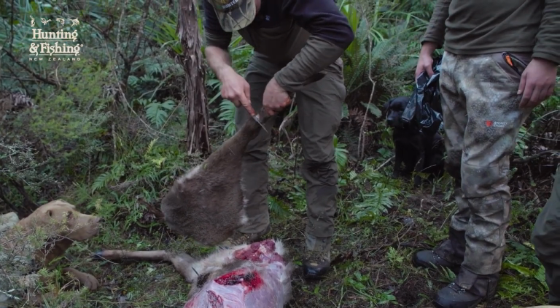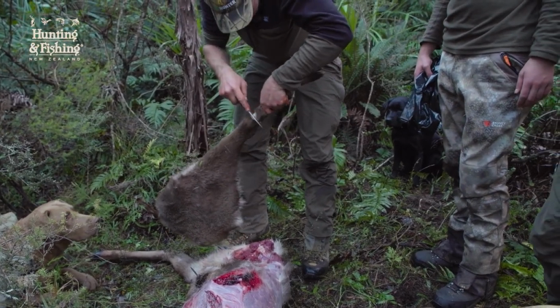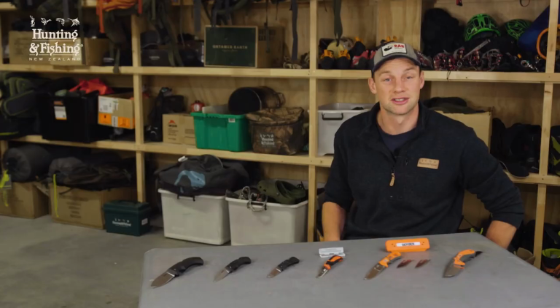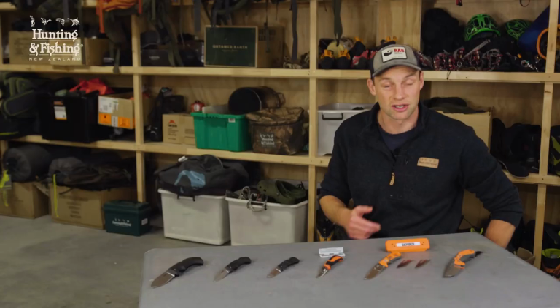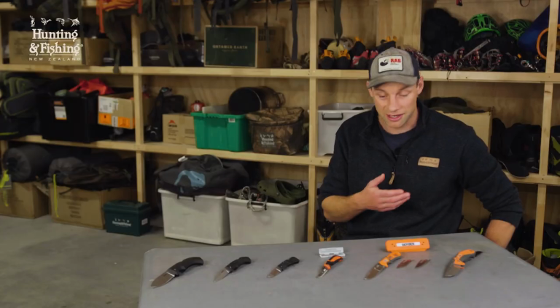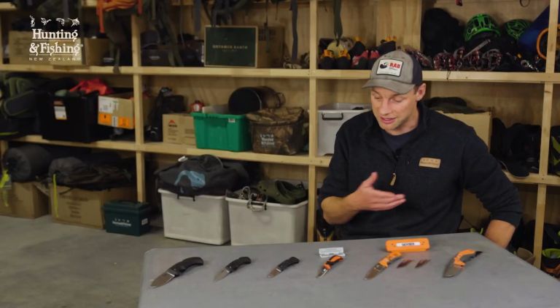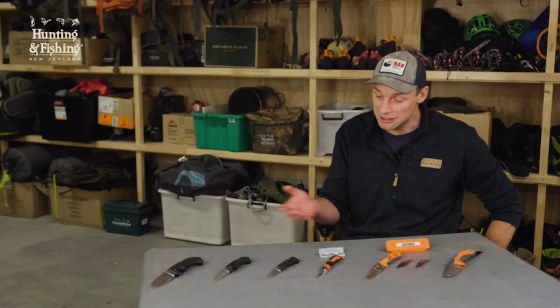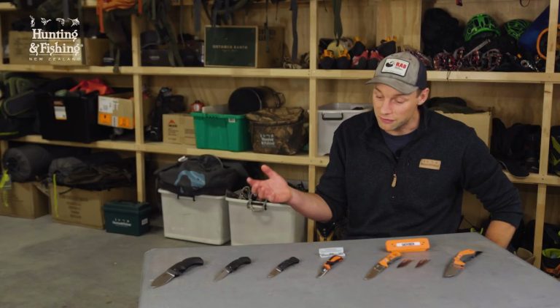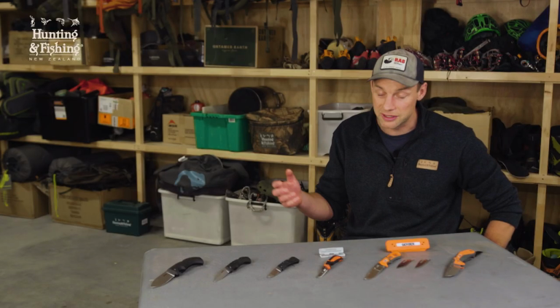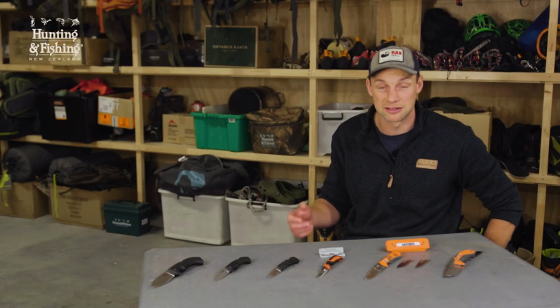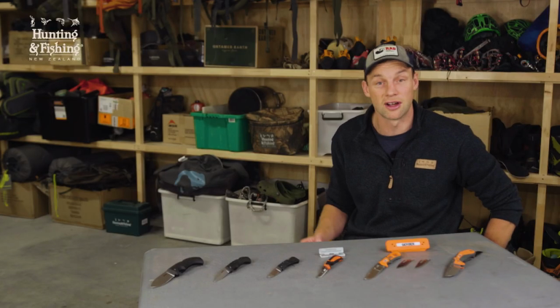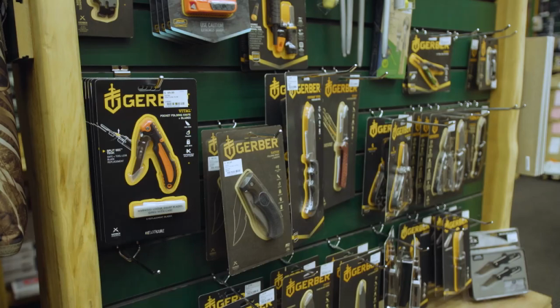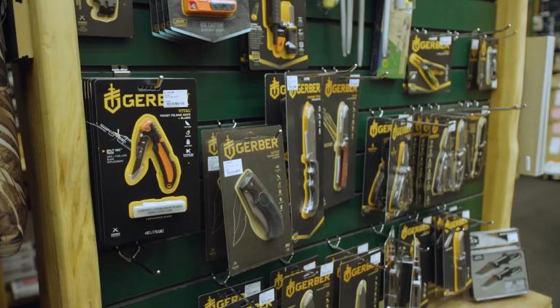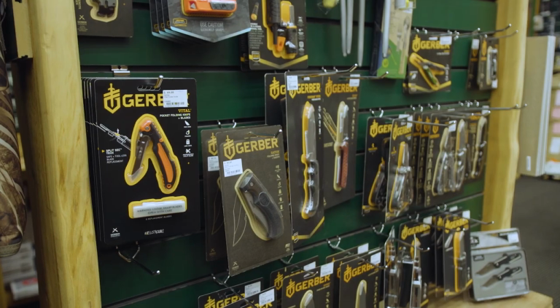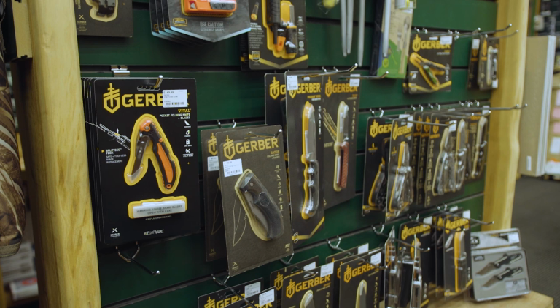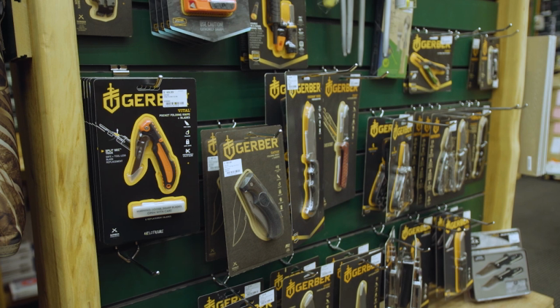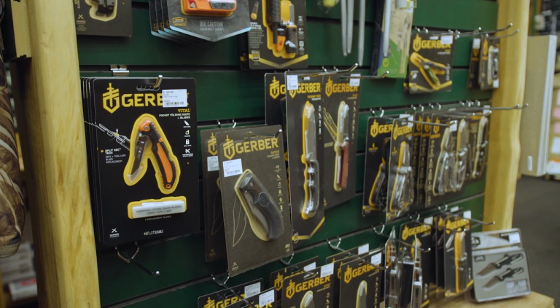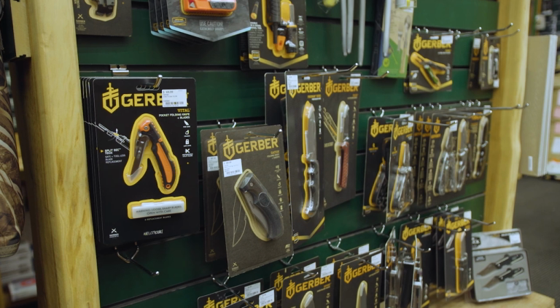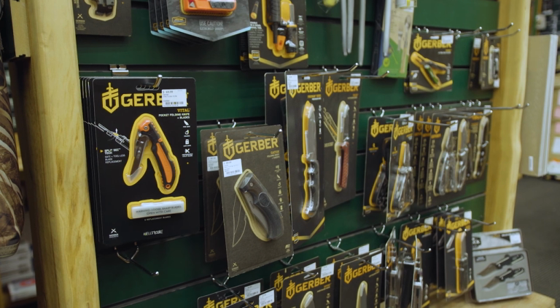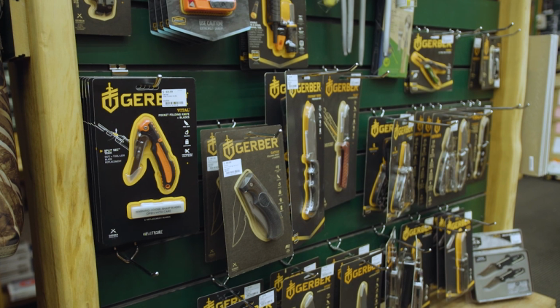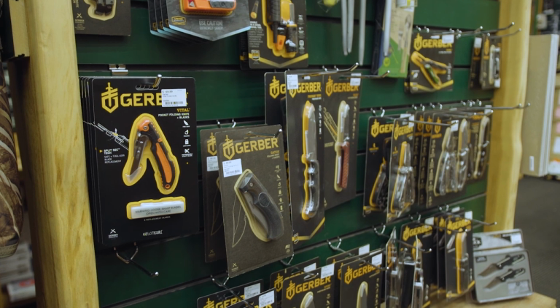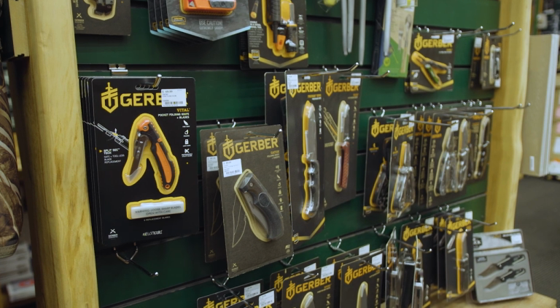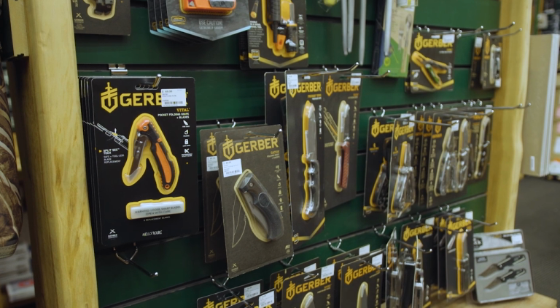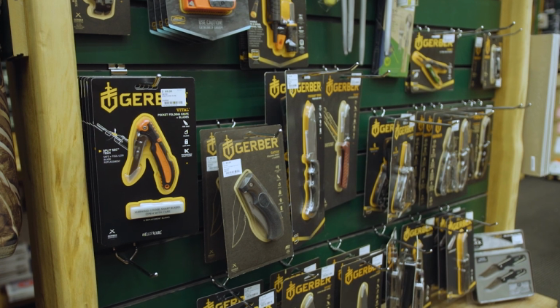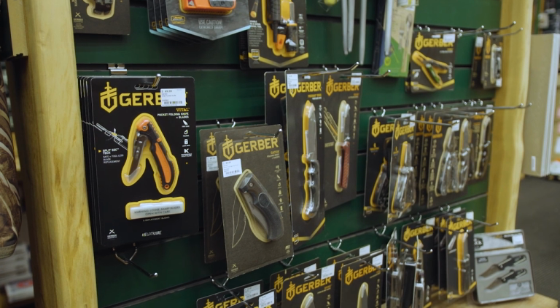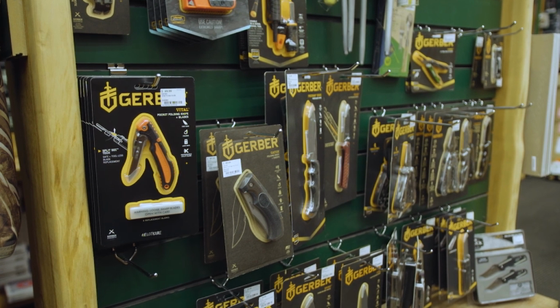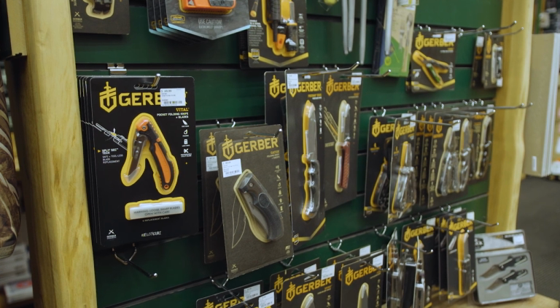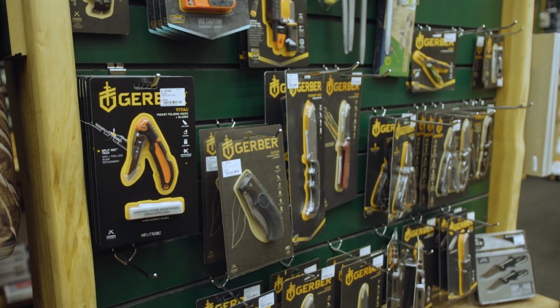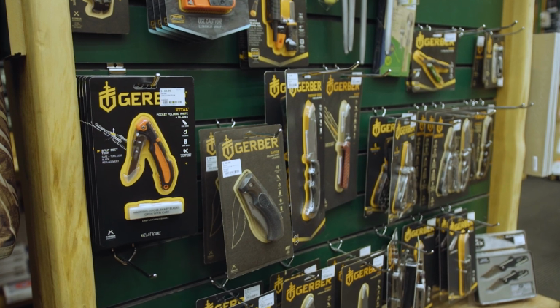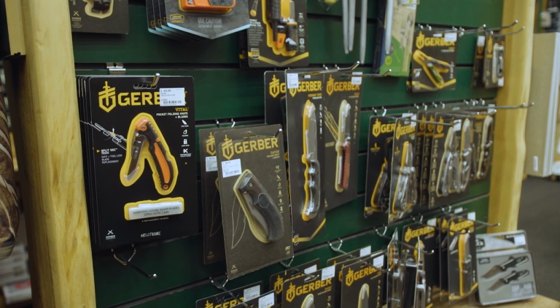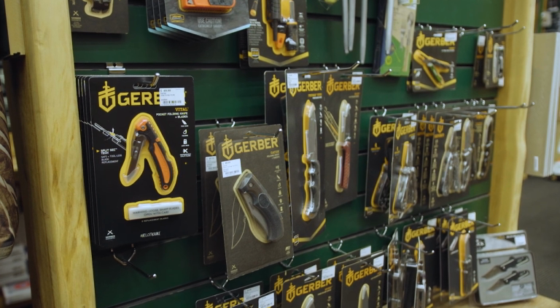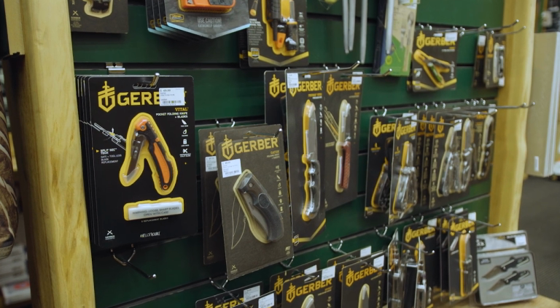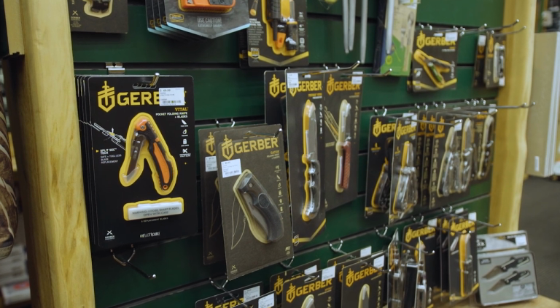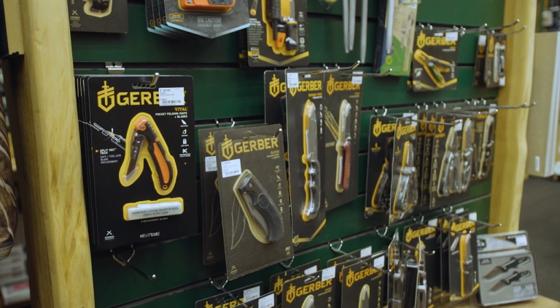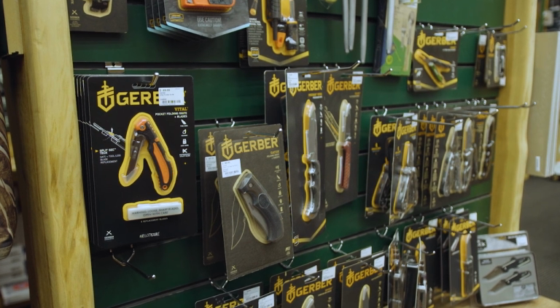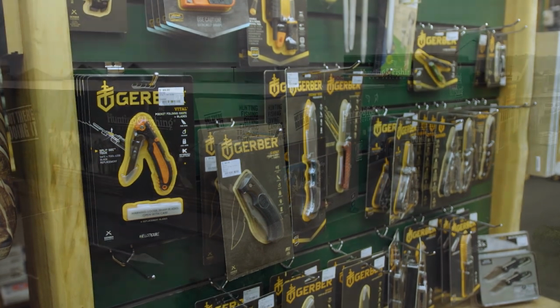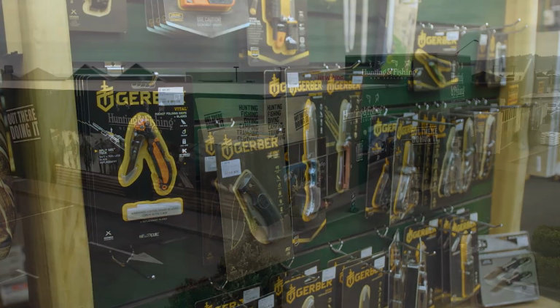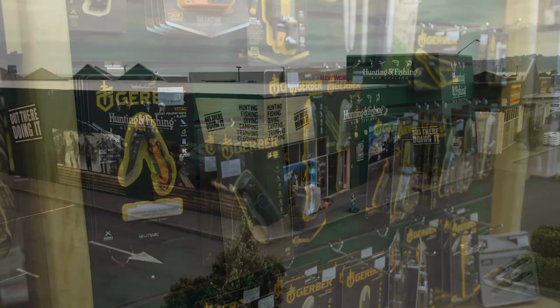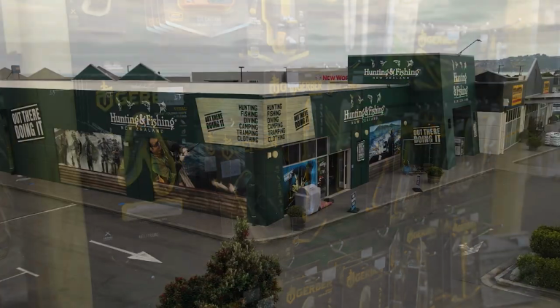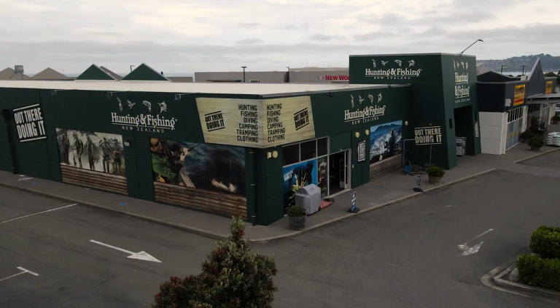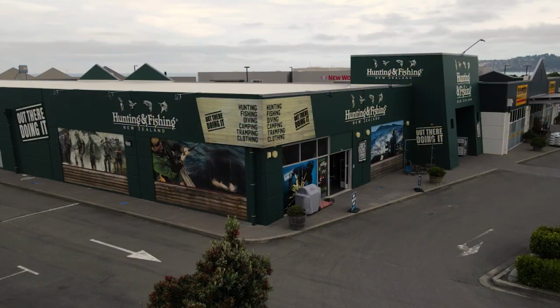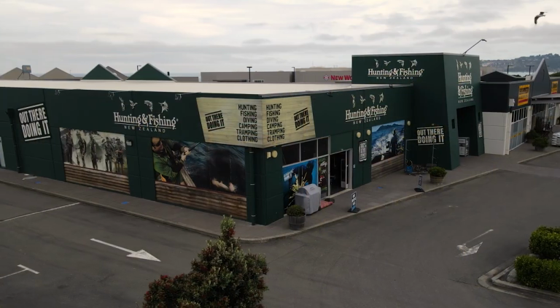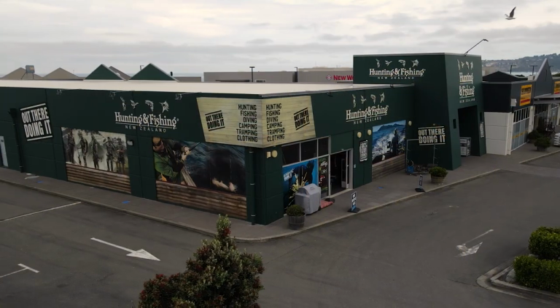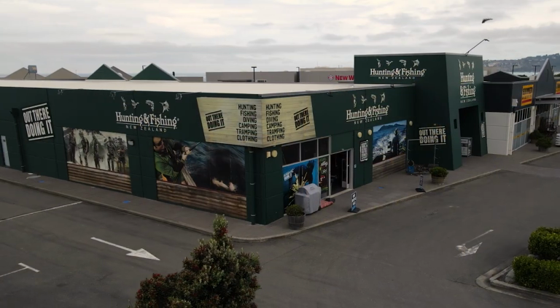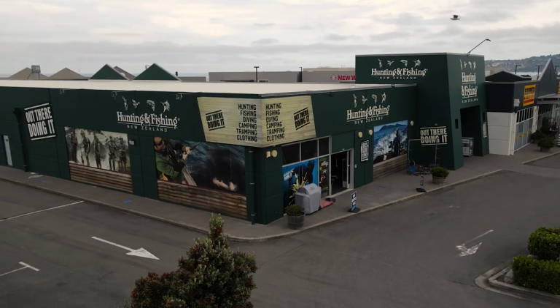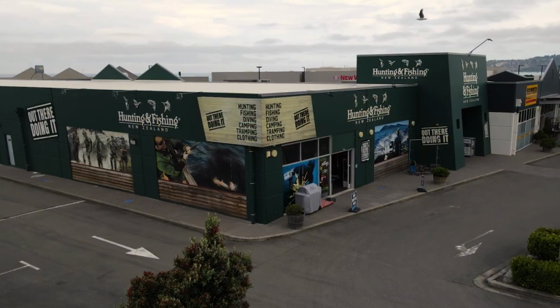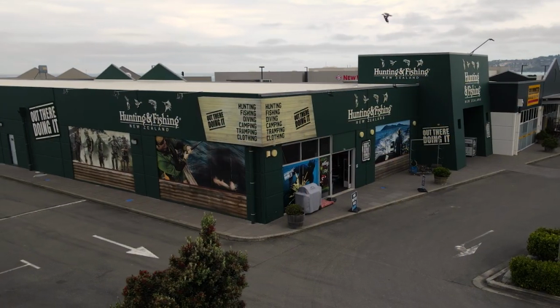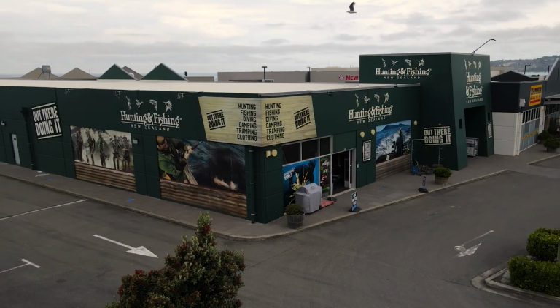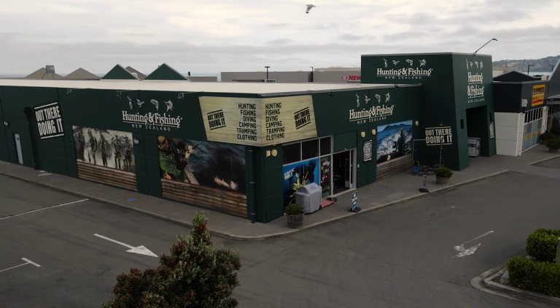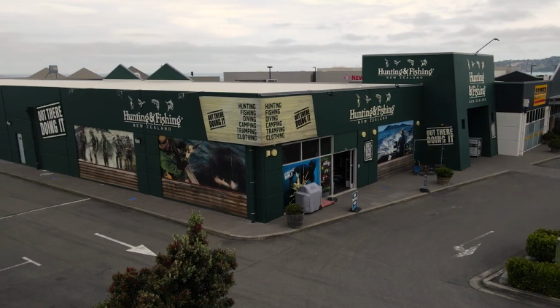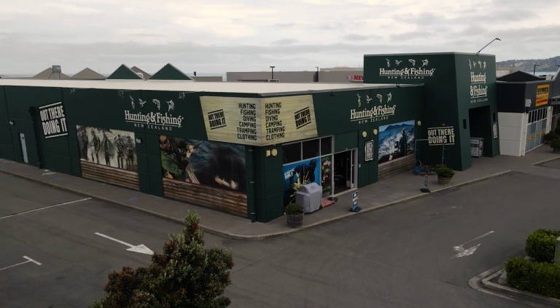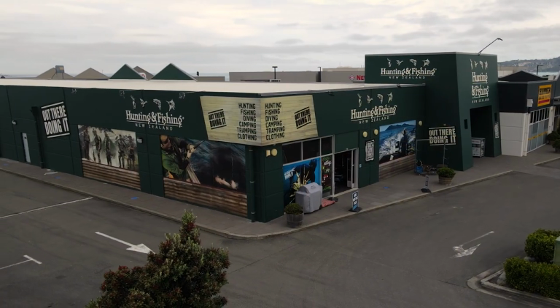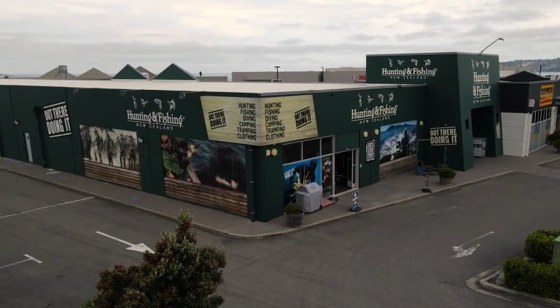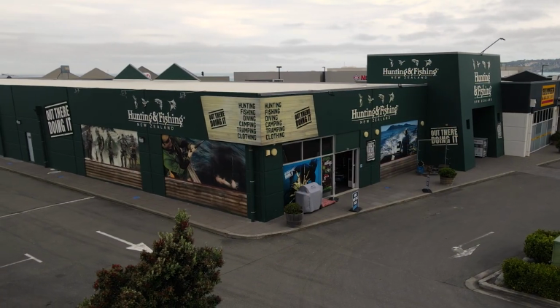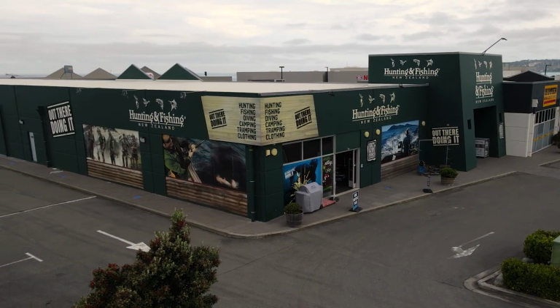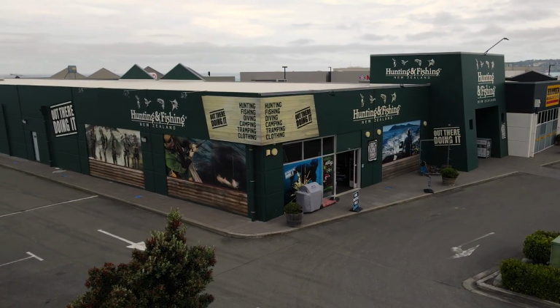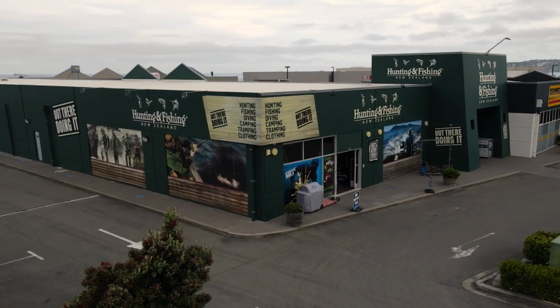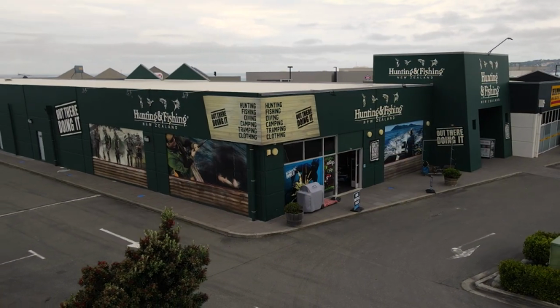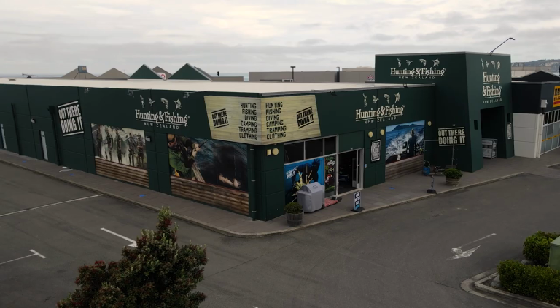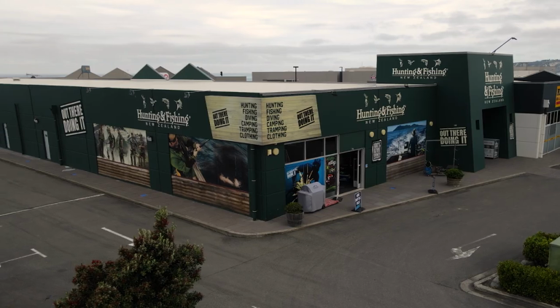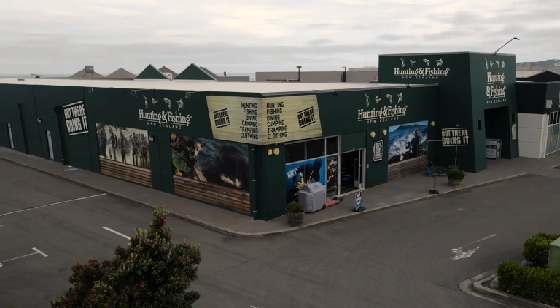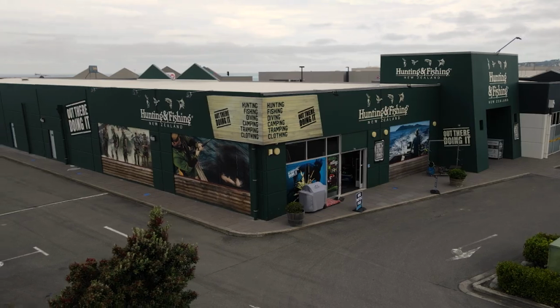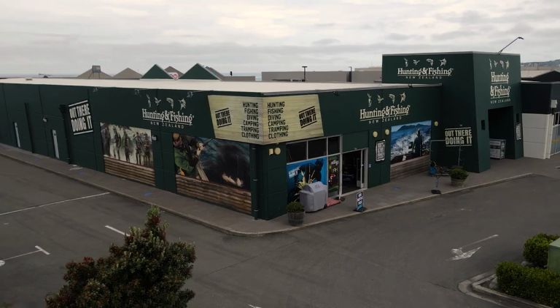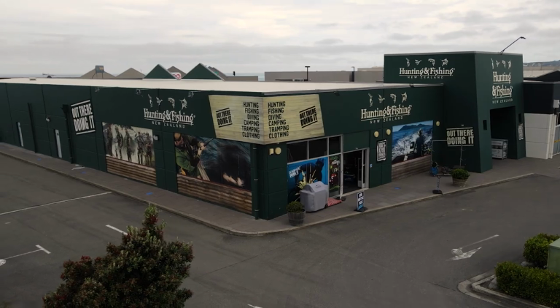To try any of these knives out for yourself in the flesh, head on down to your local Hunting and Fishing New Zealand store and have a chat with their hunting experts.